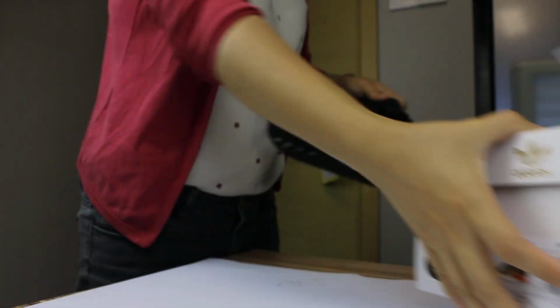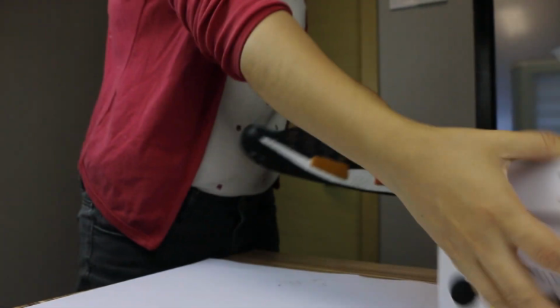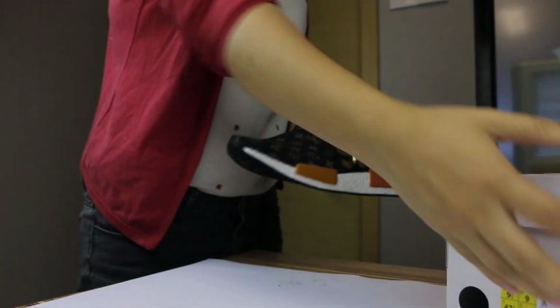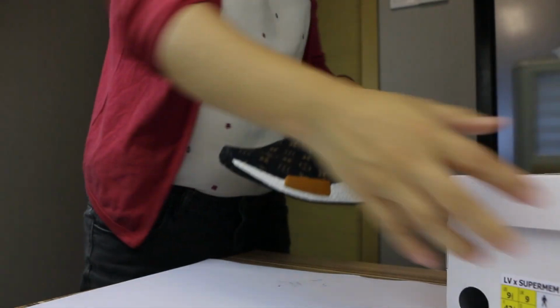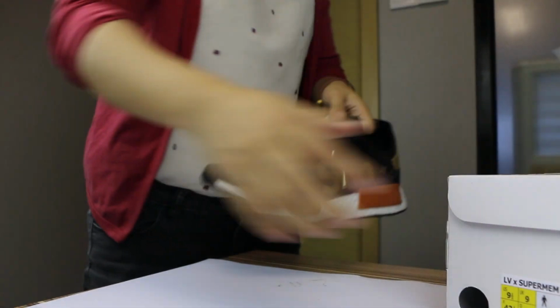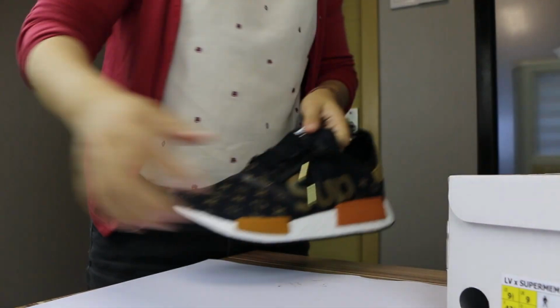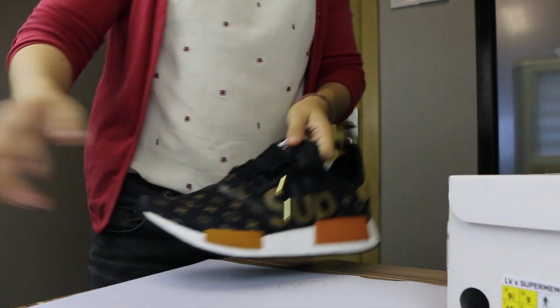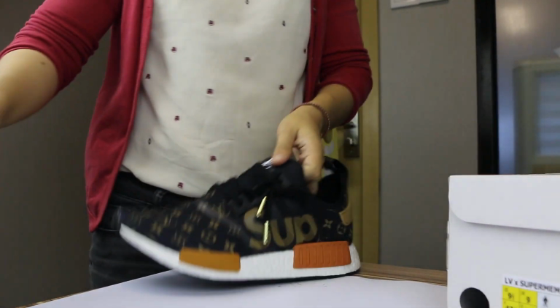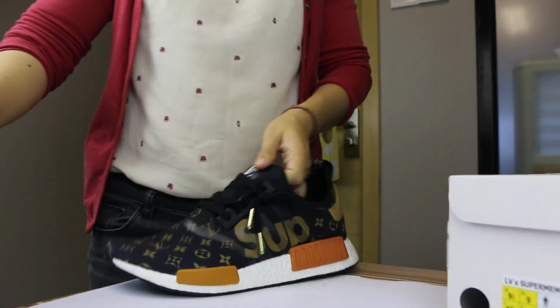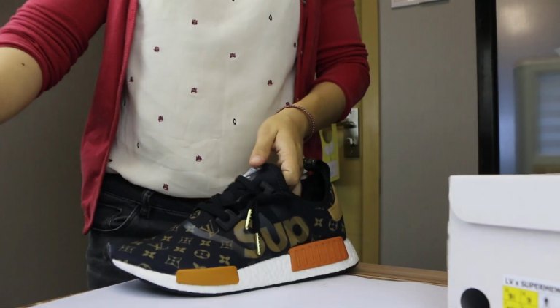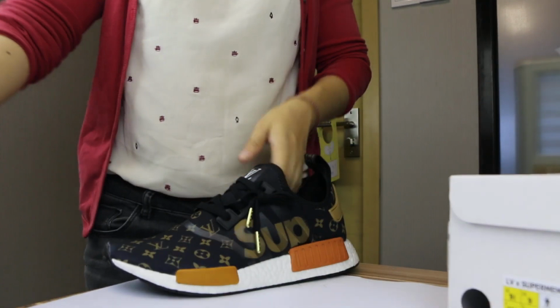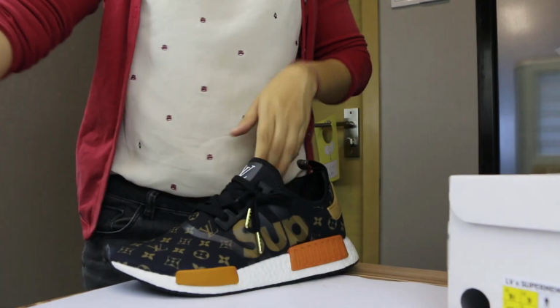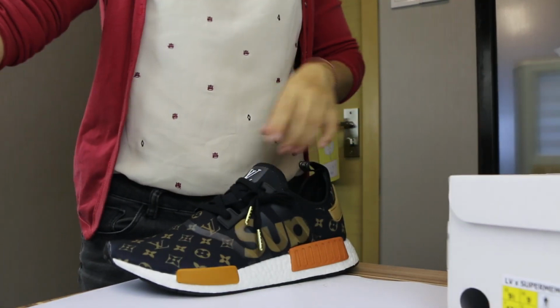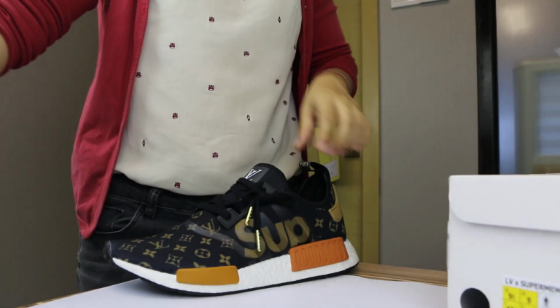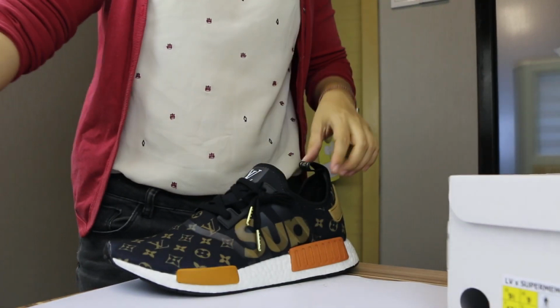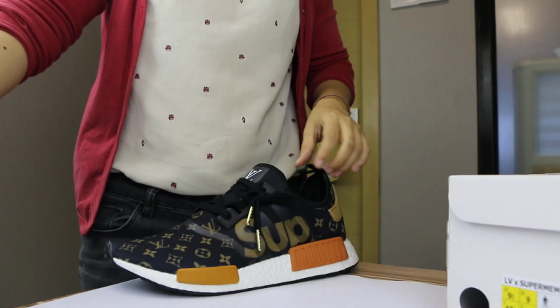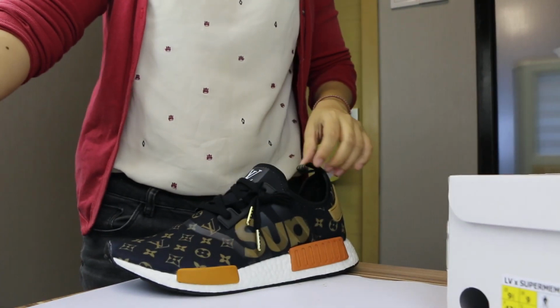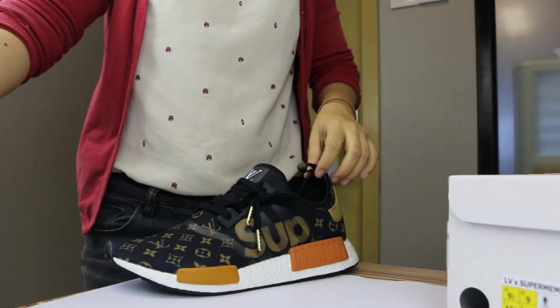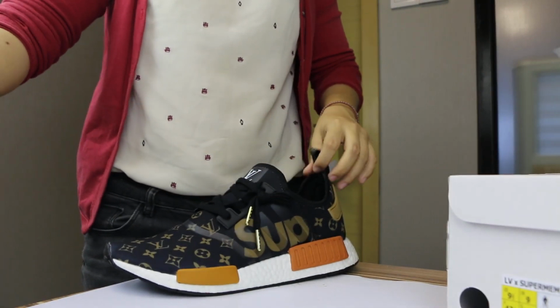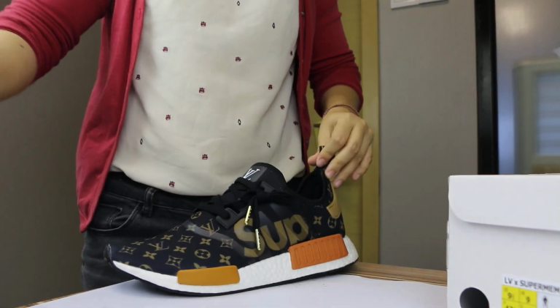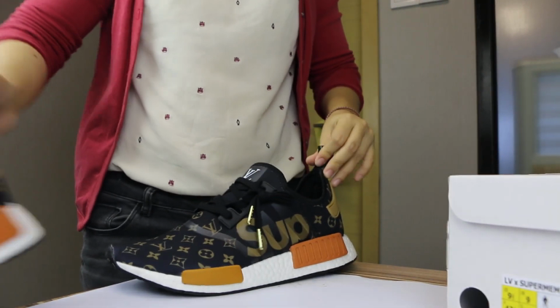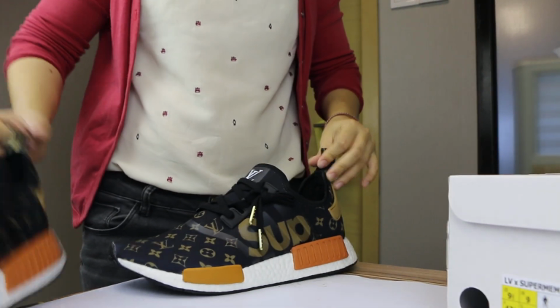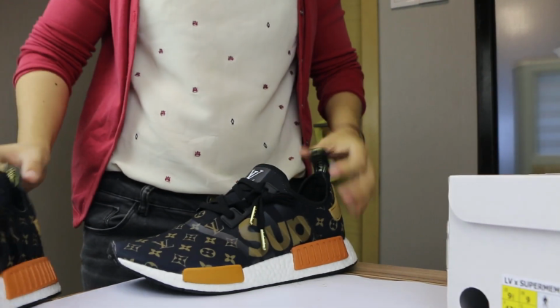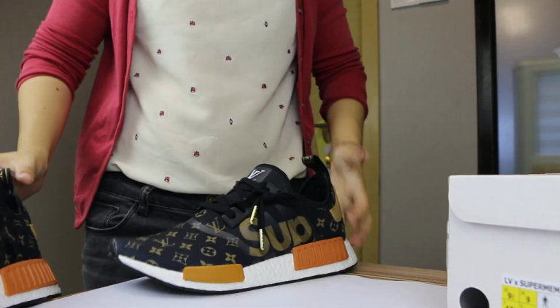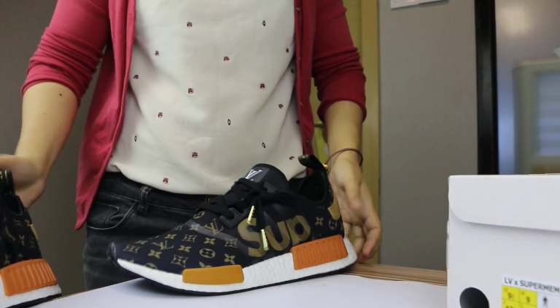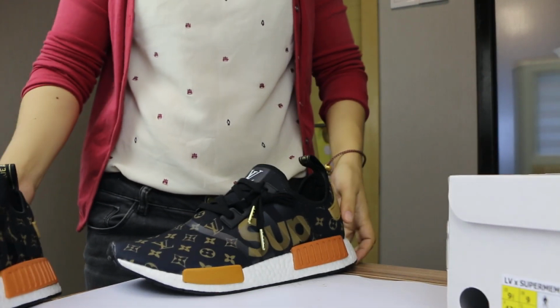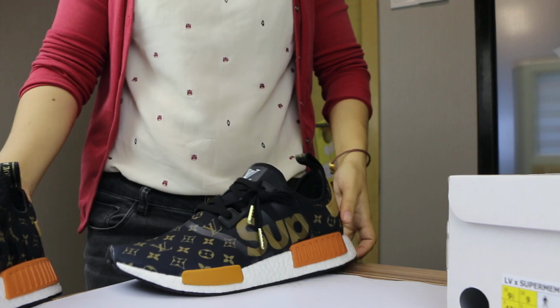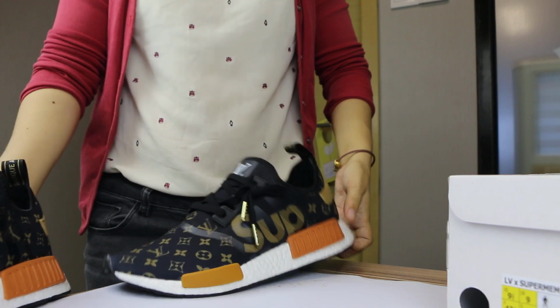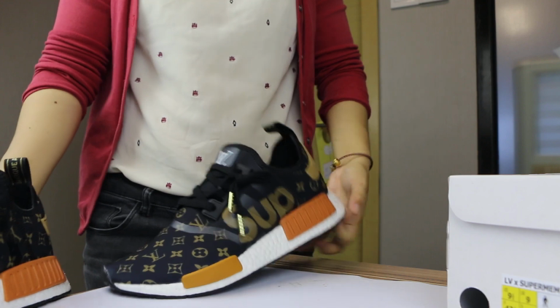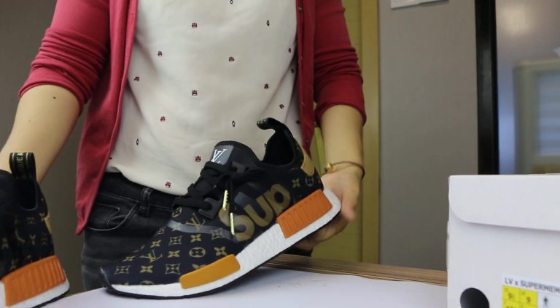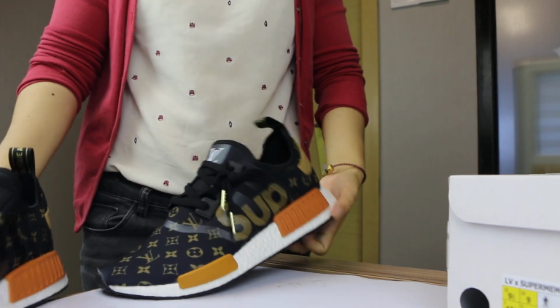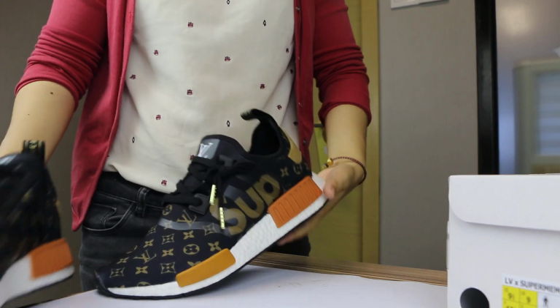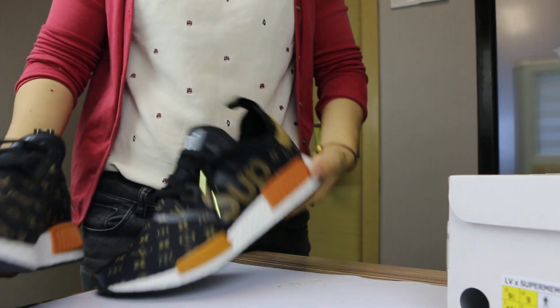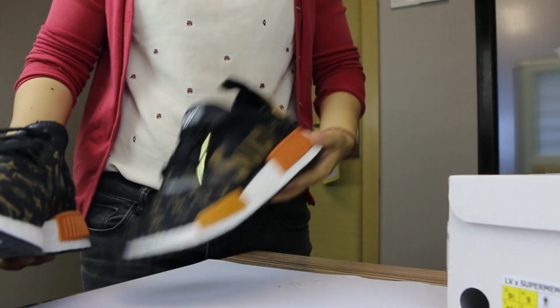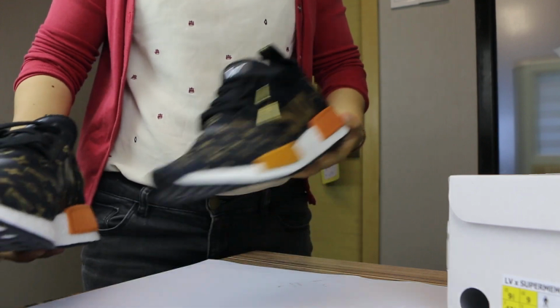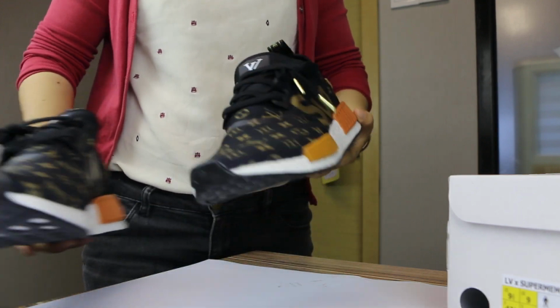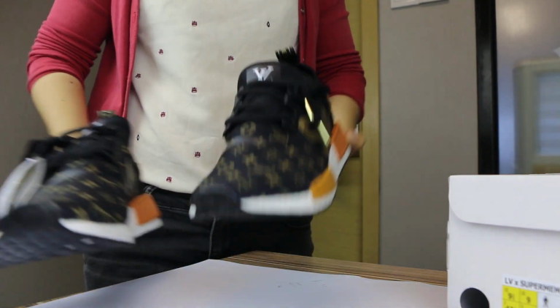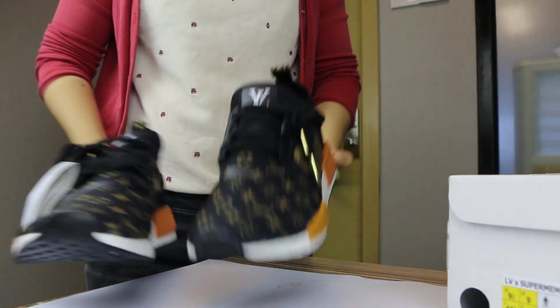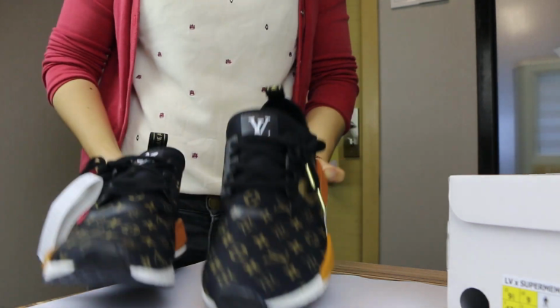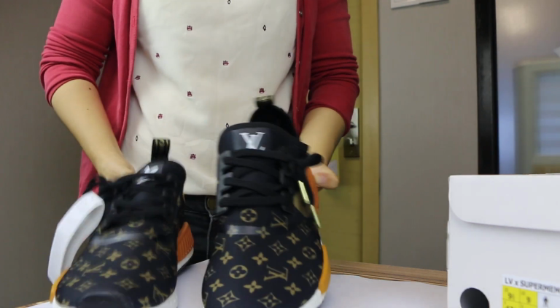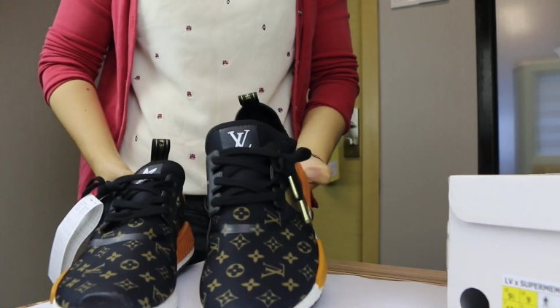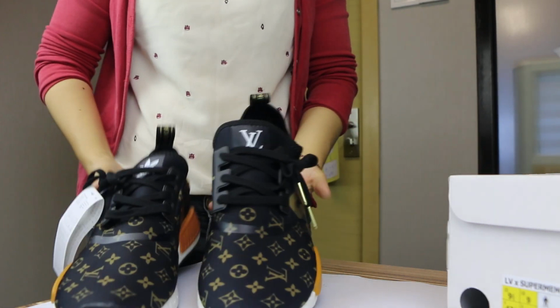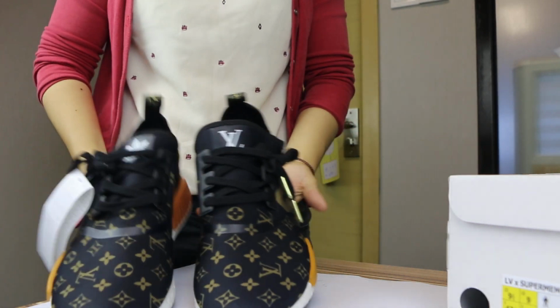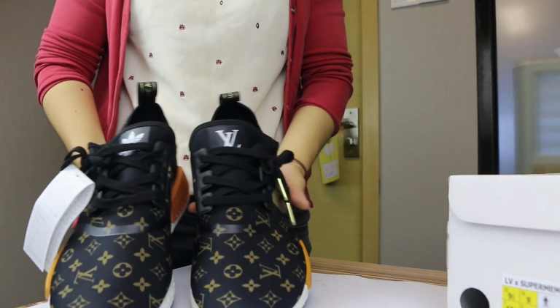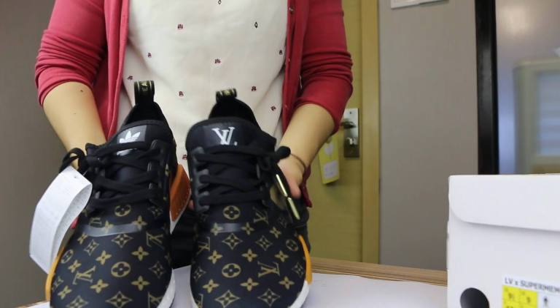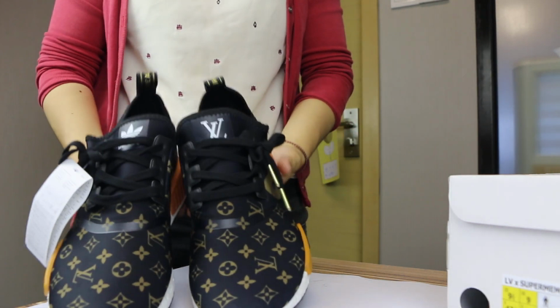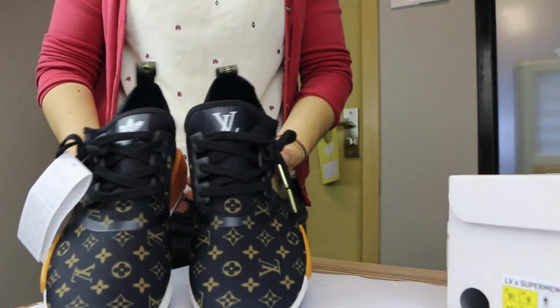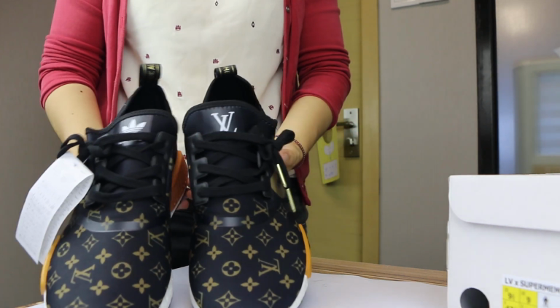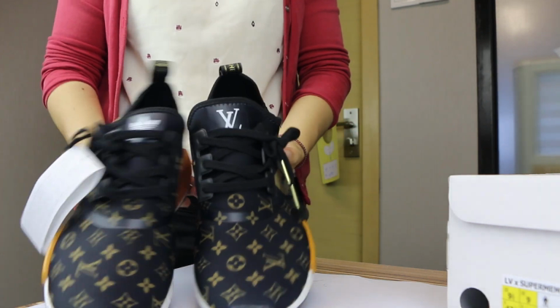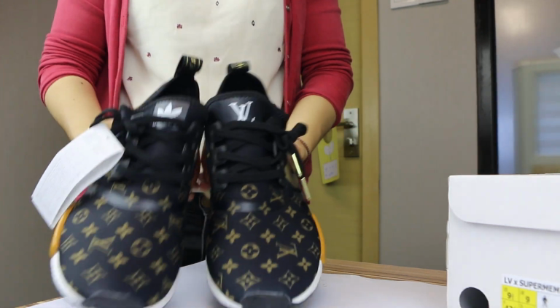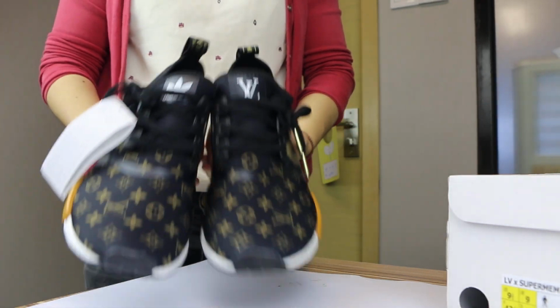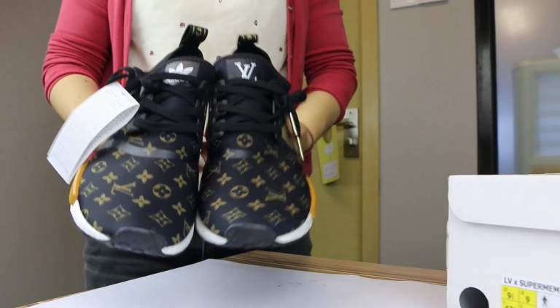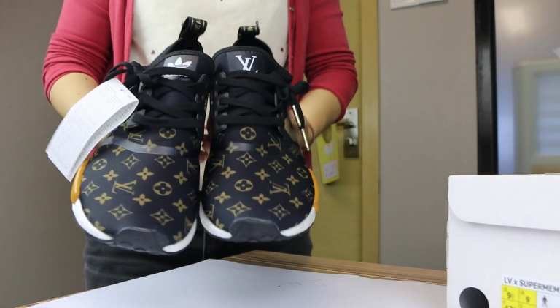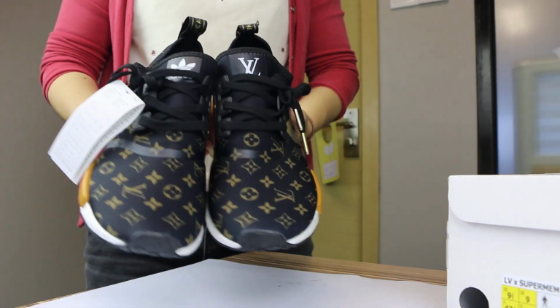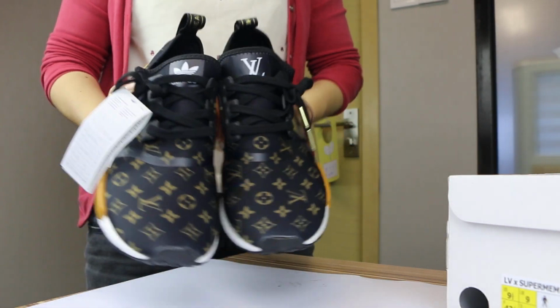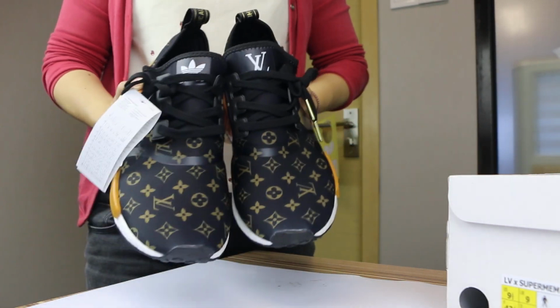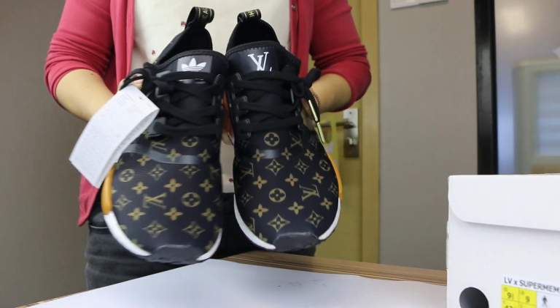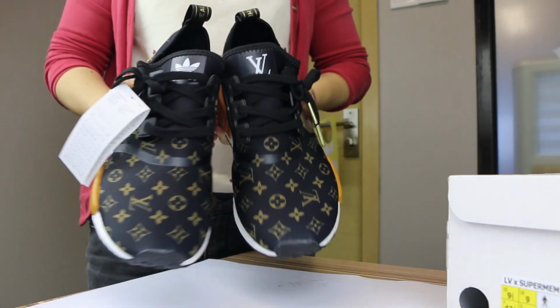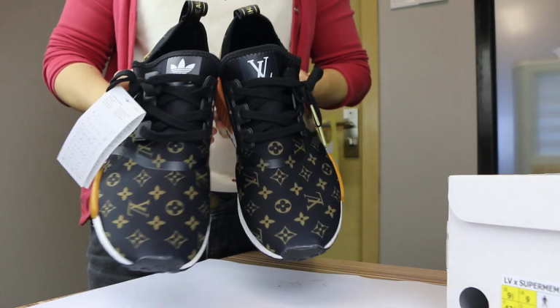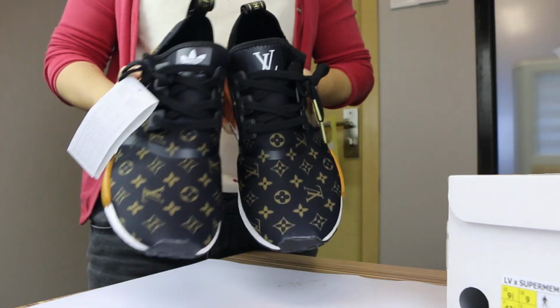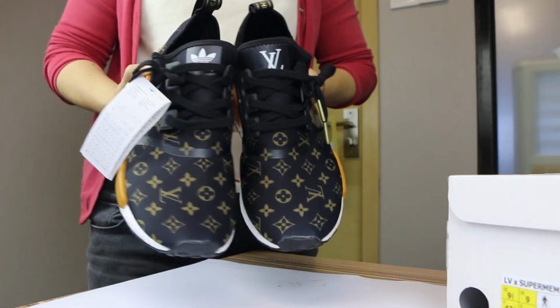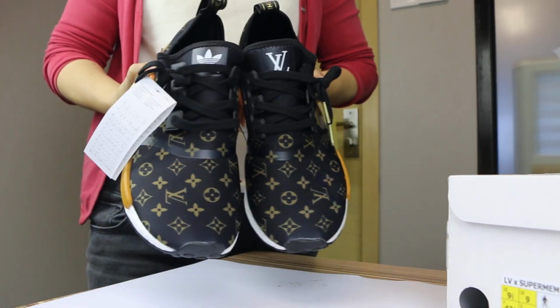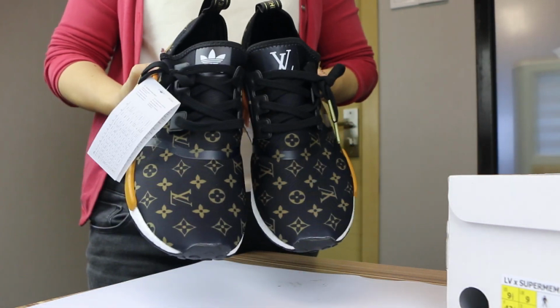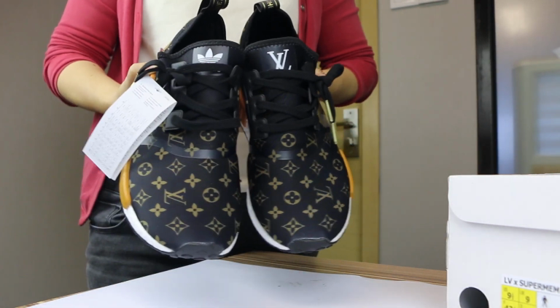If you like the shoes, just go to our website and contact us for more details. Thank you so much. See you, bye!